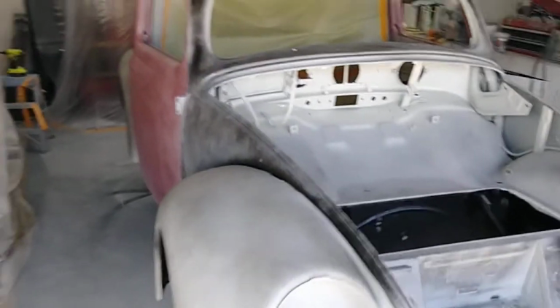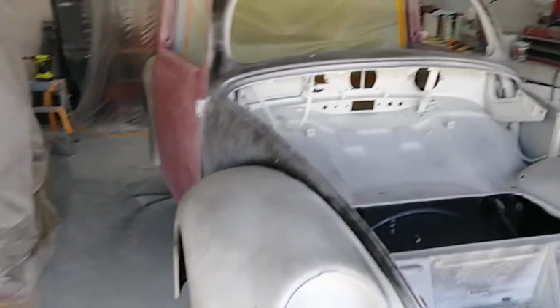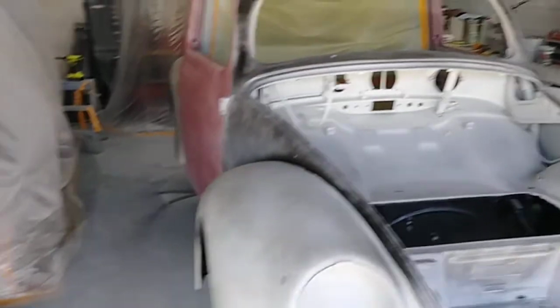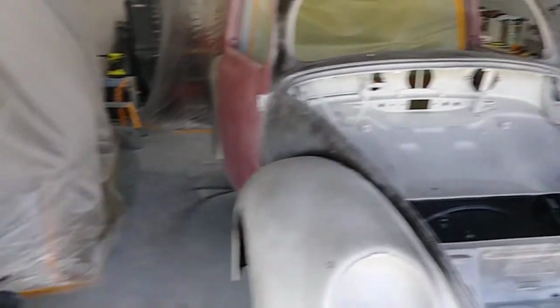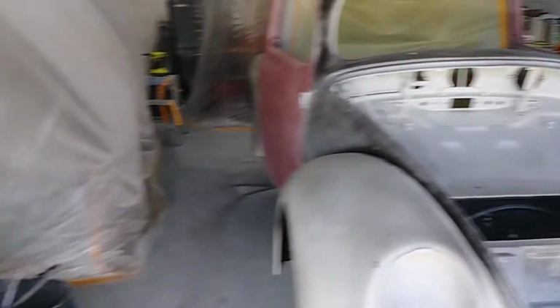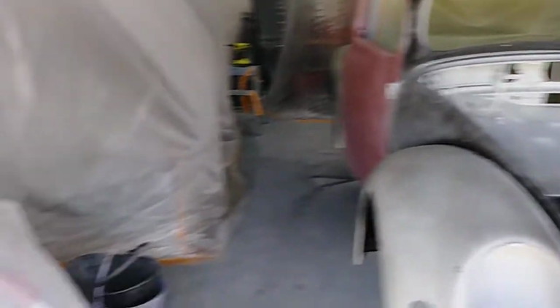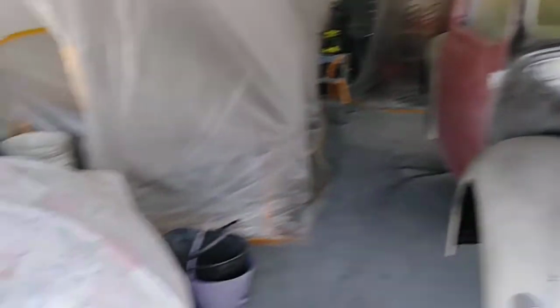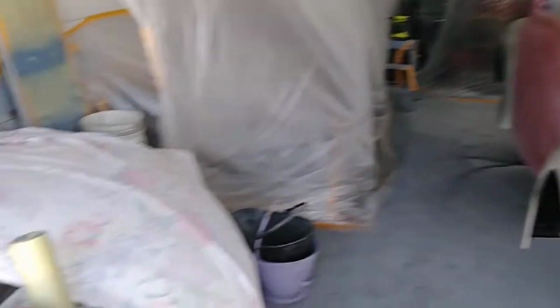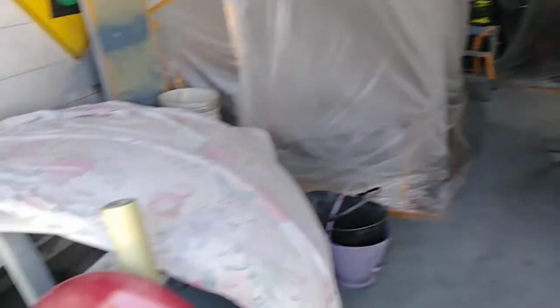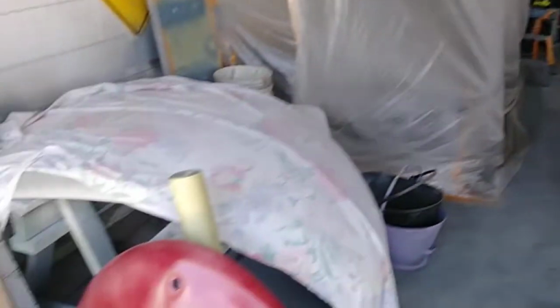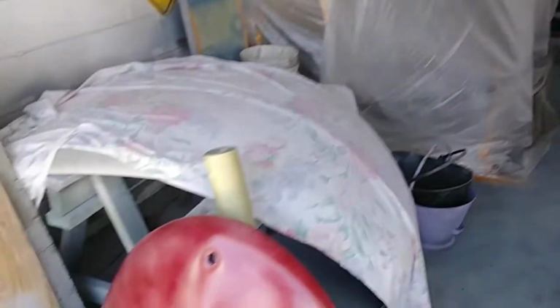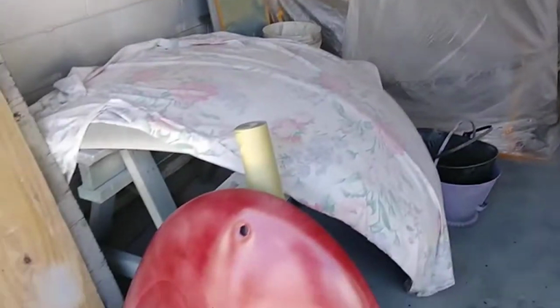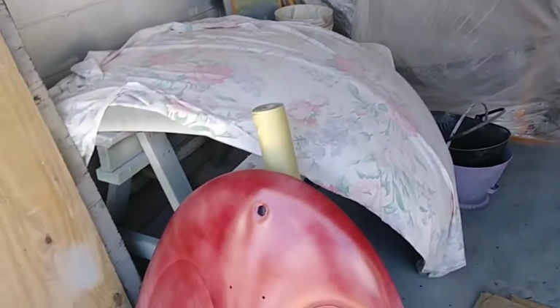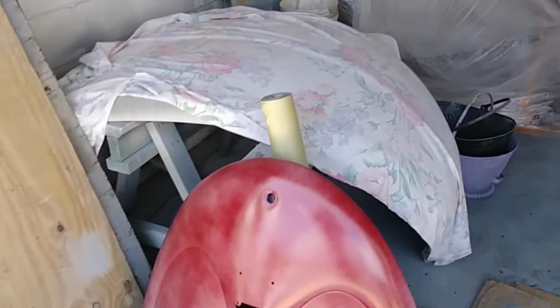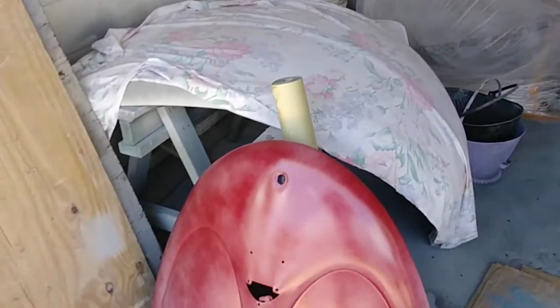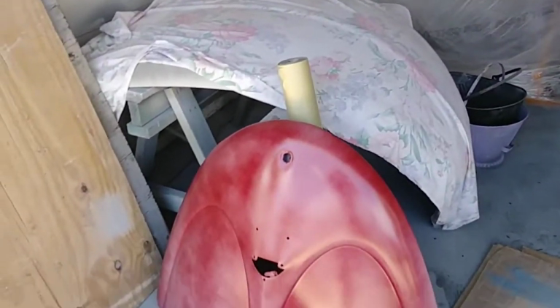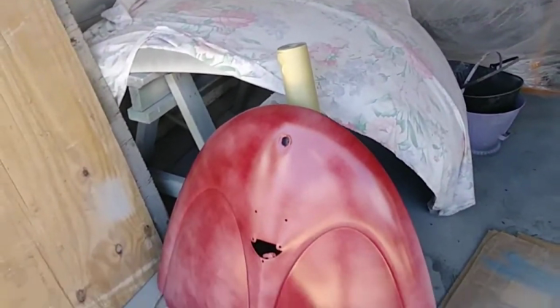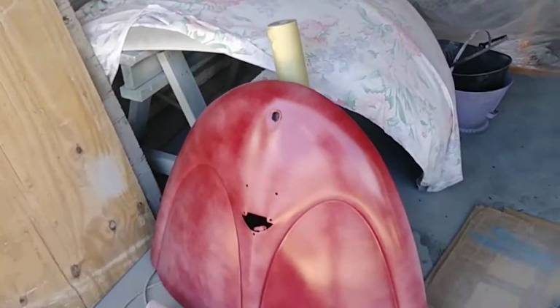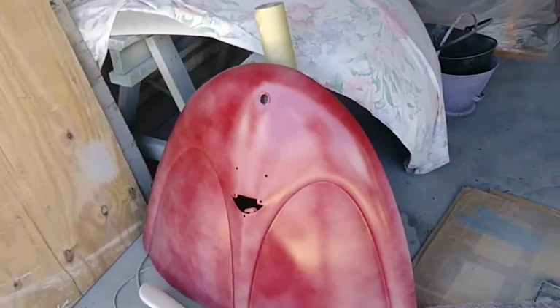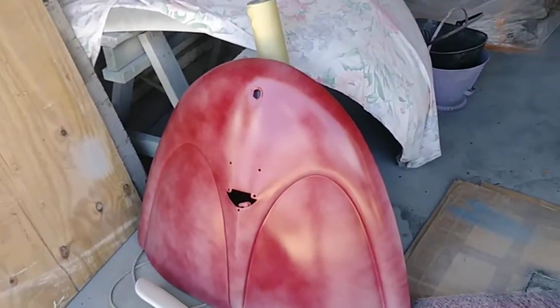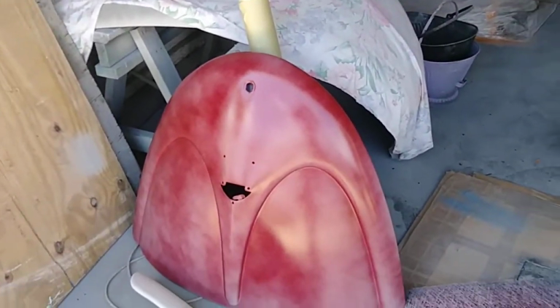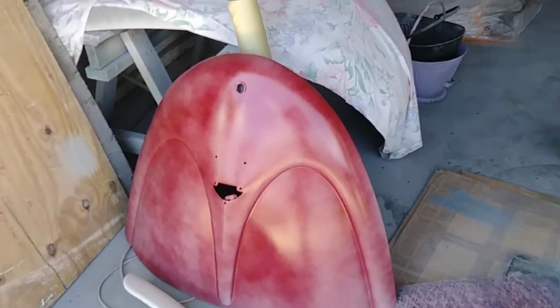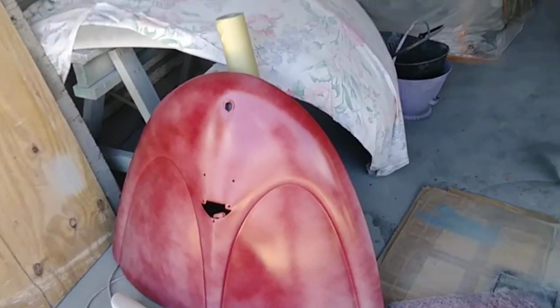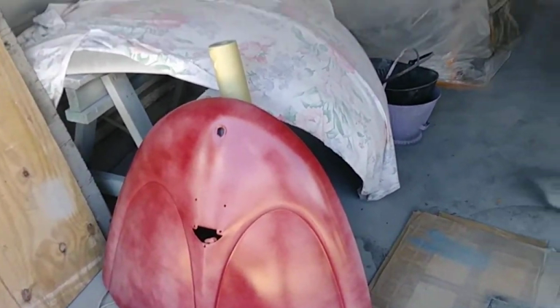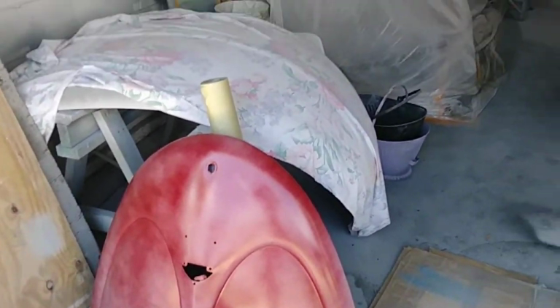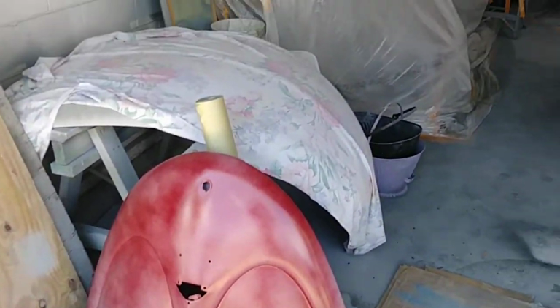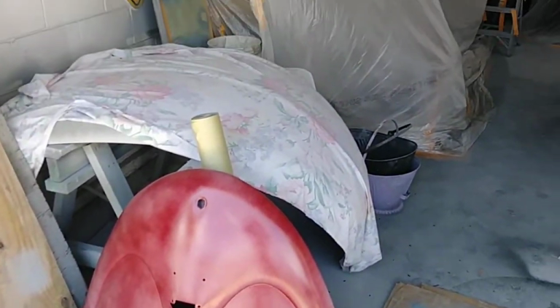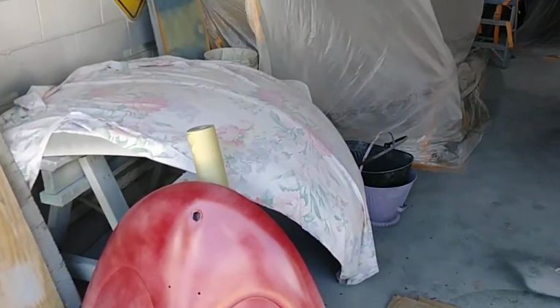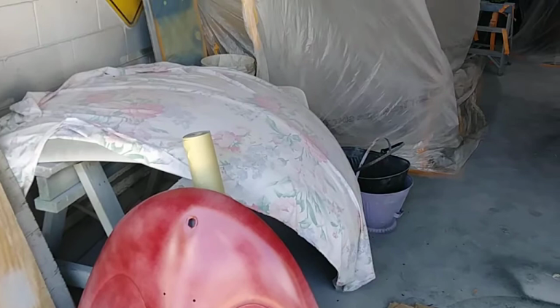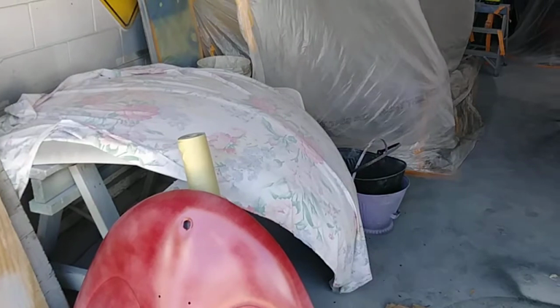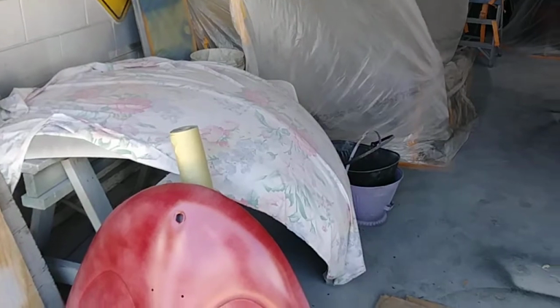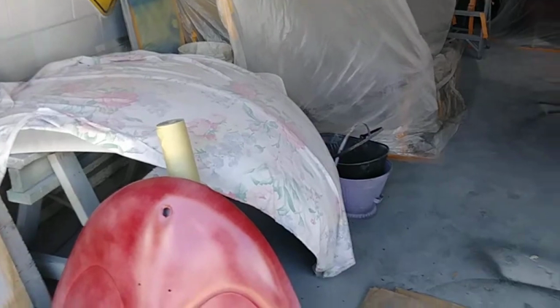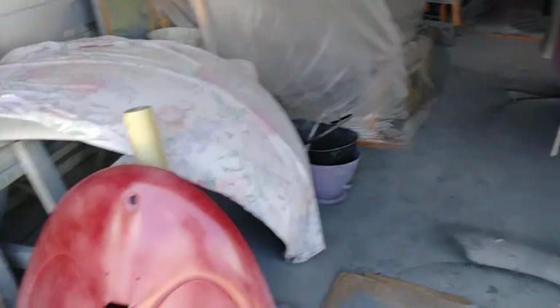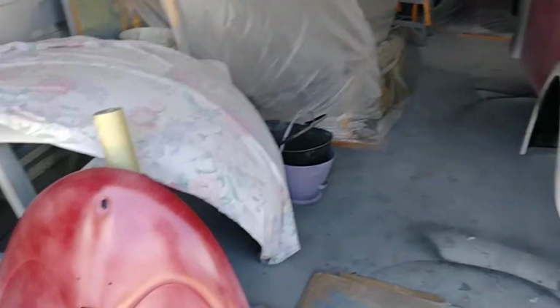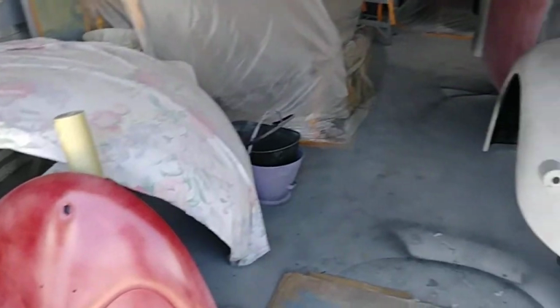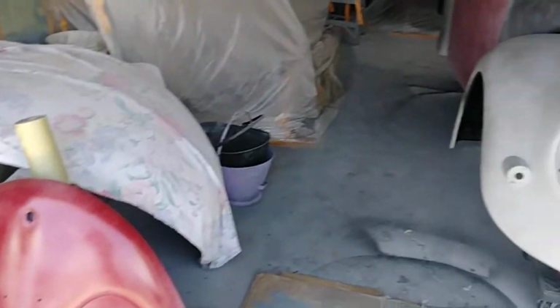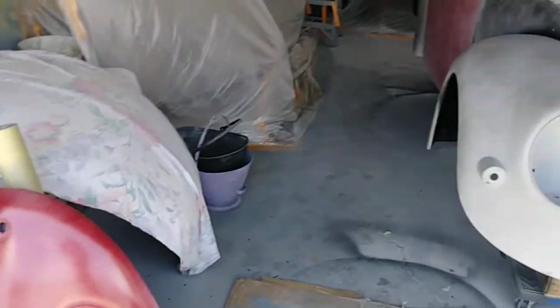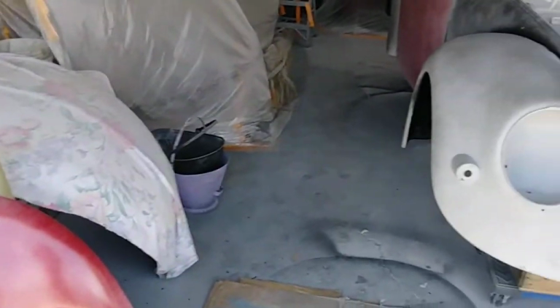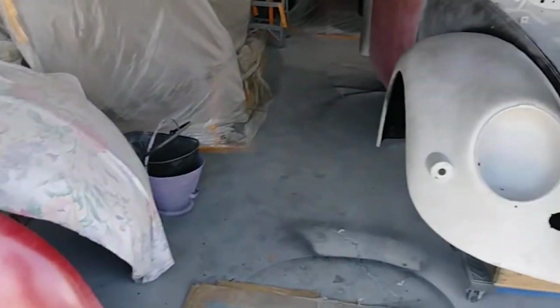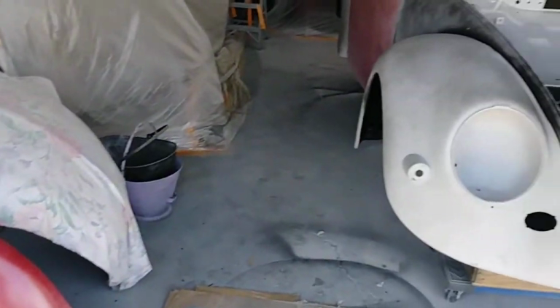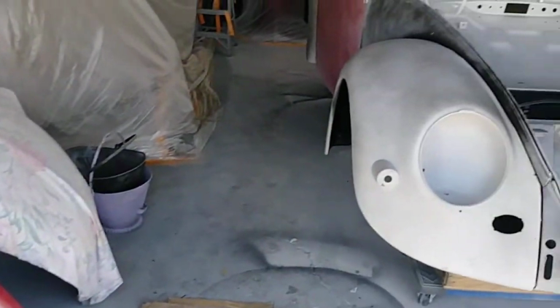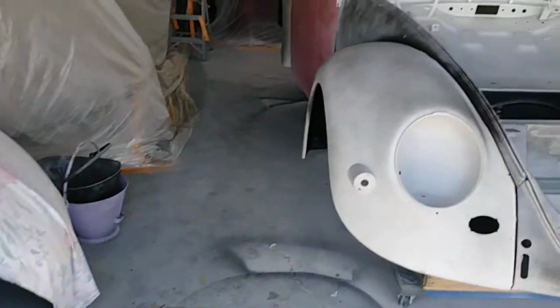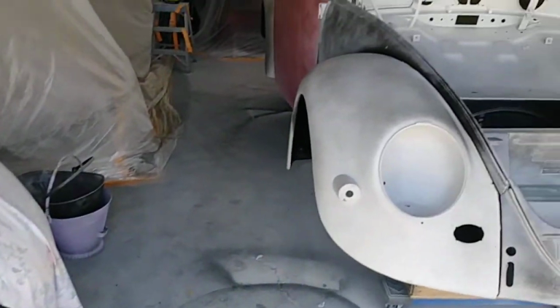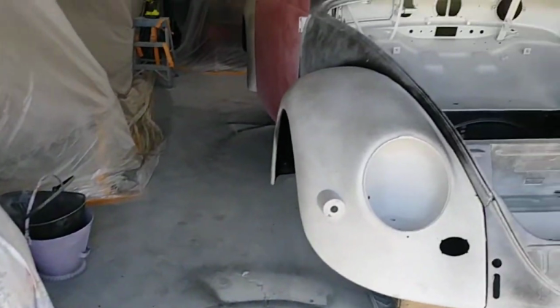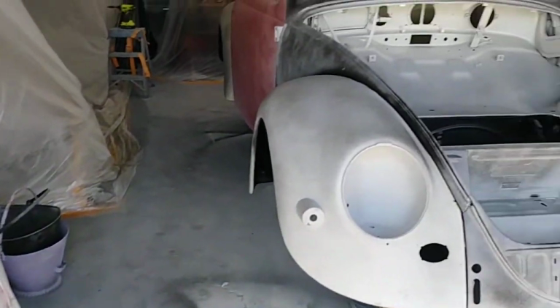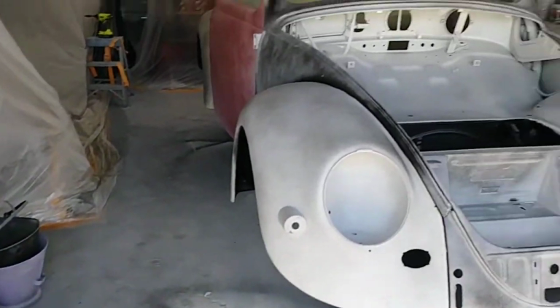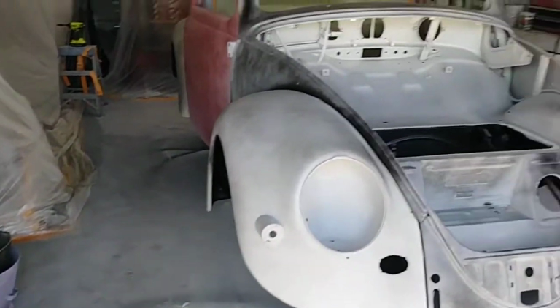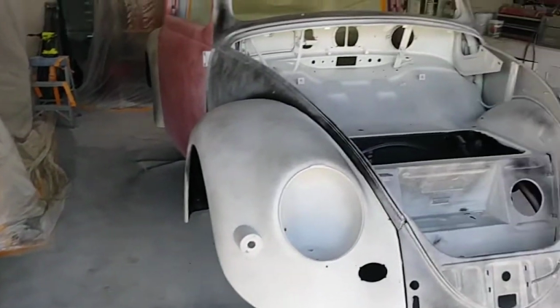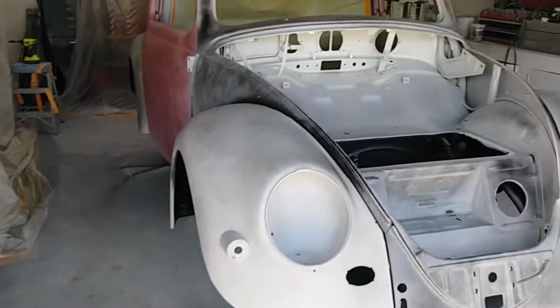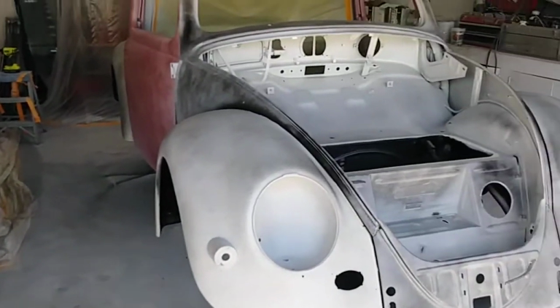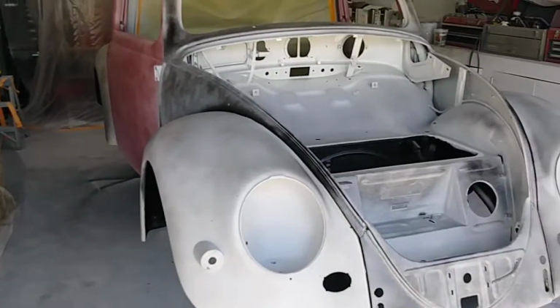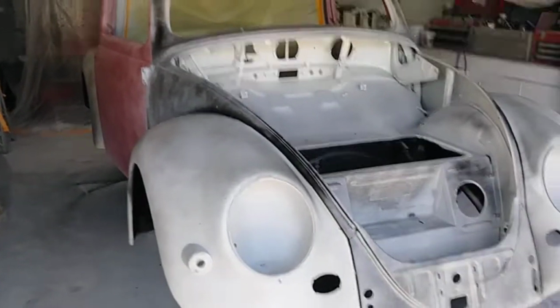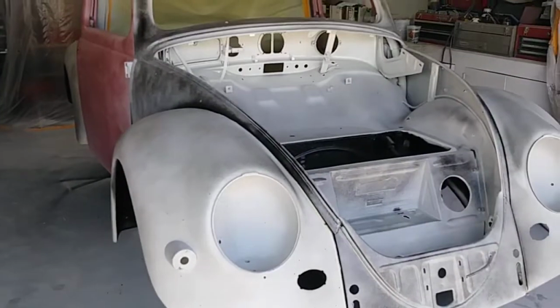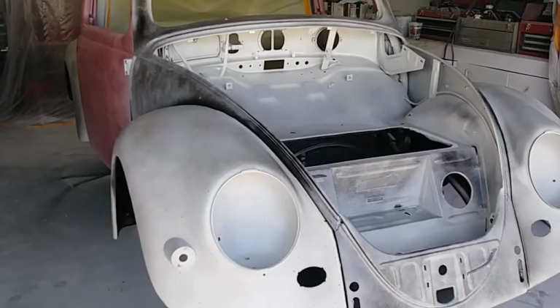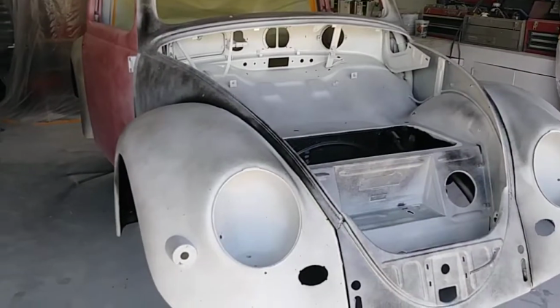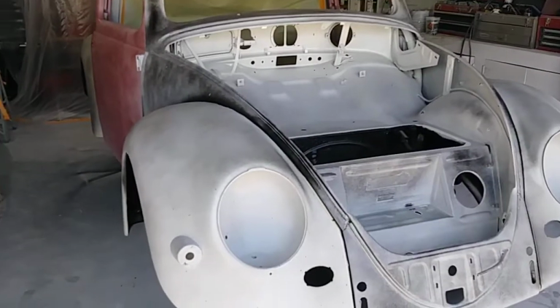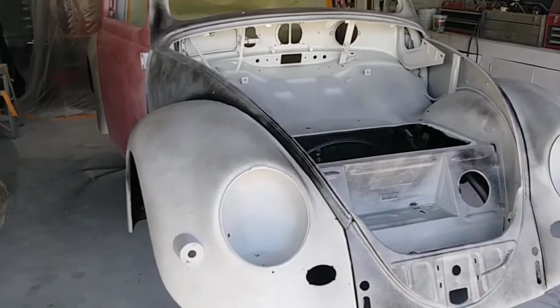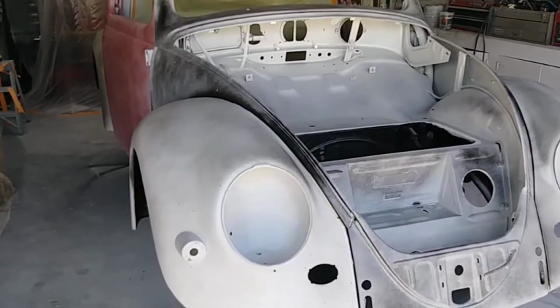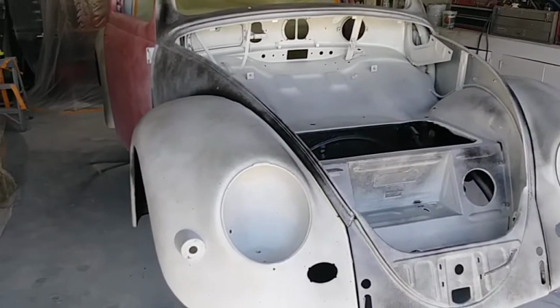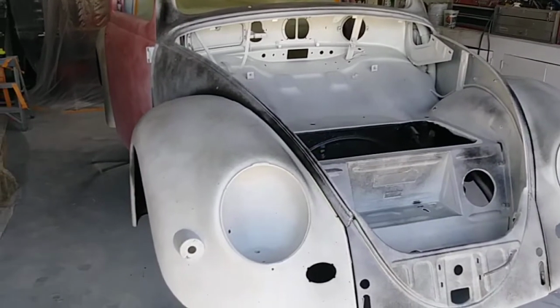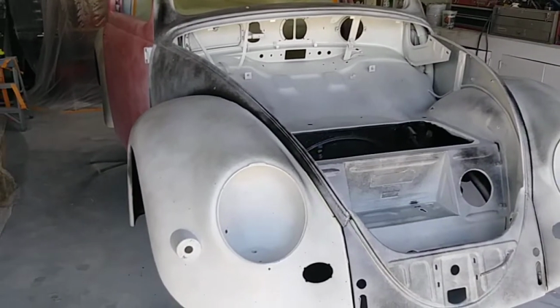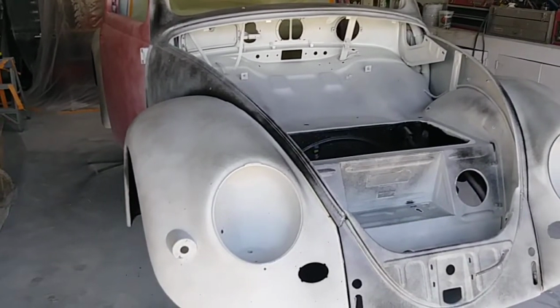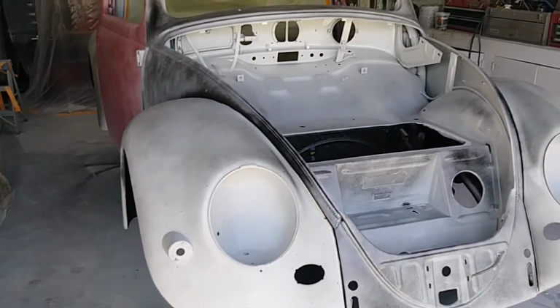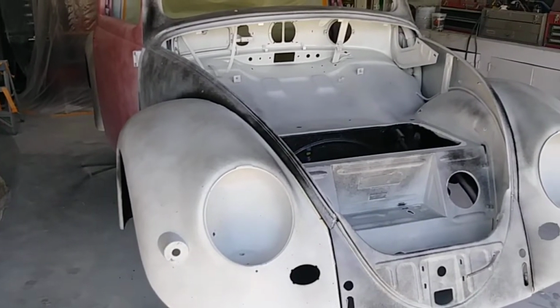The hood and deck lid here — I'll fit them on a separate occasion after I prep them.